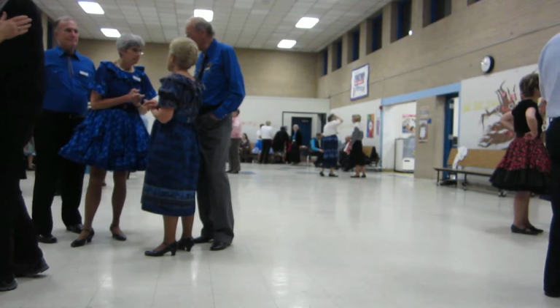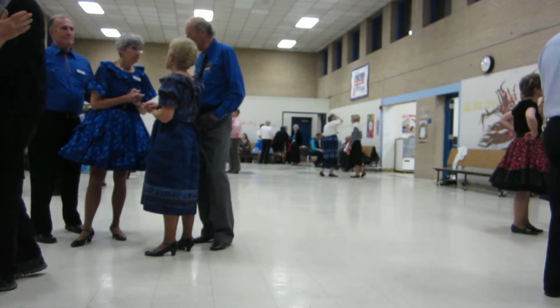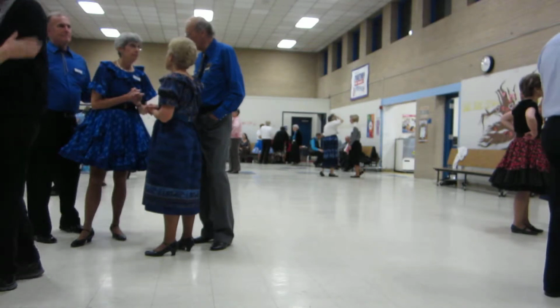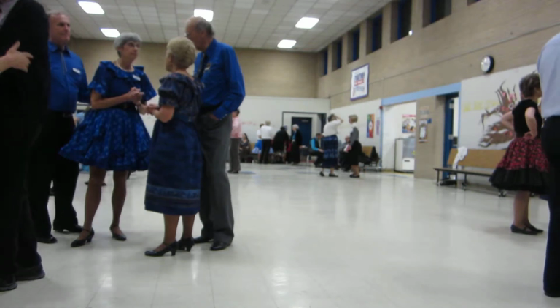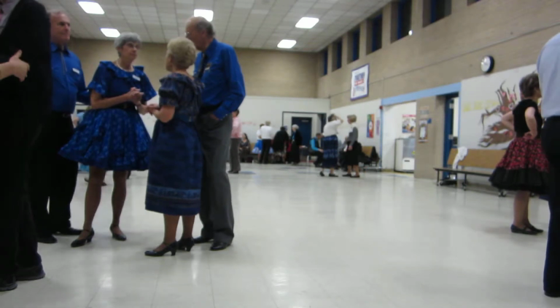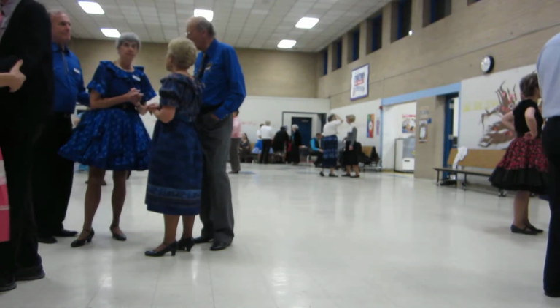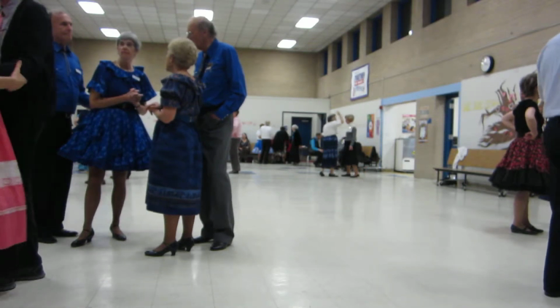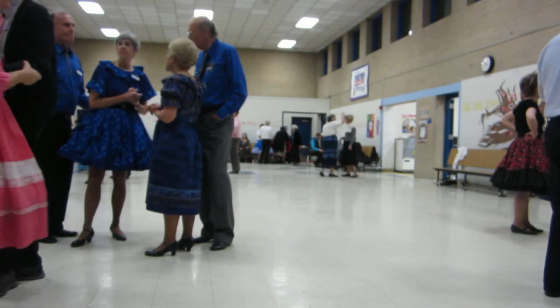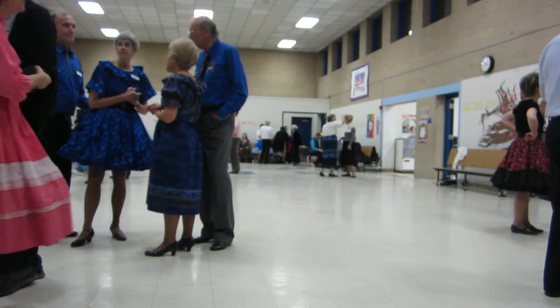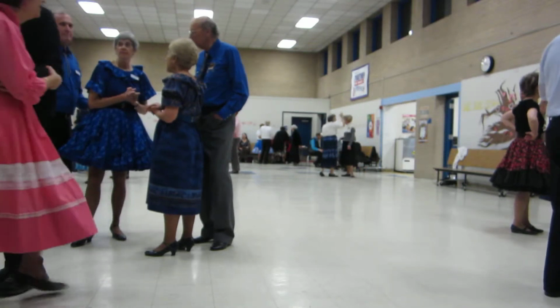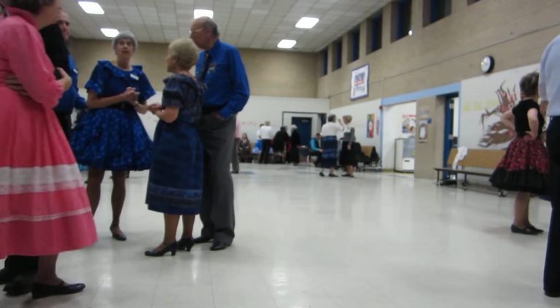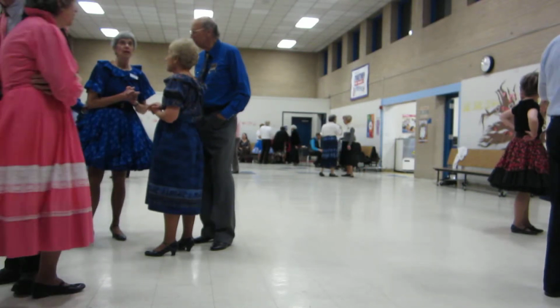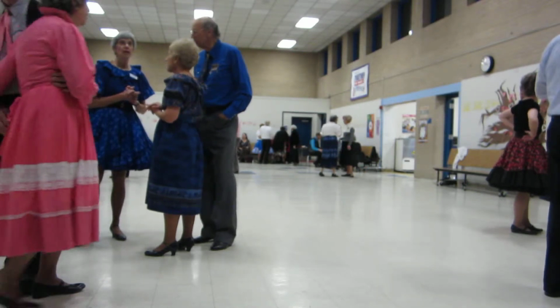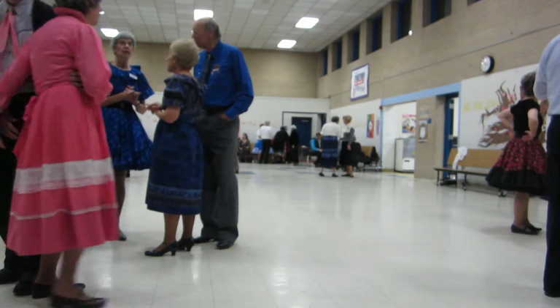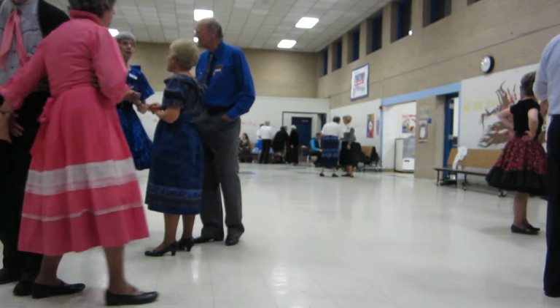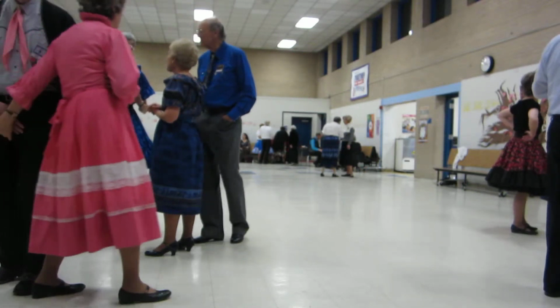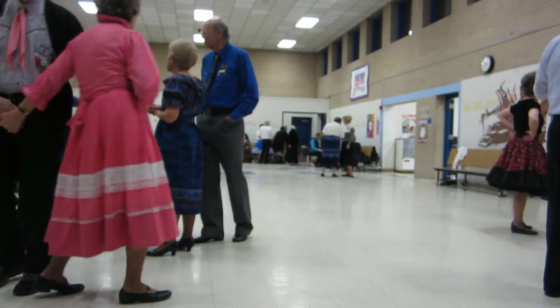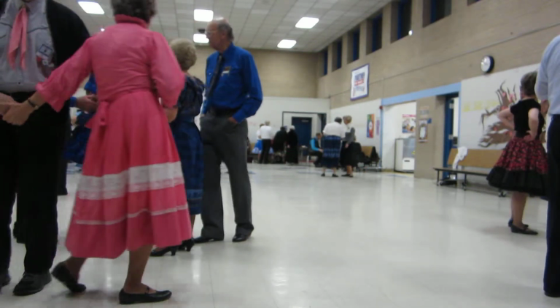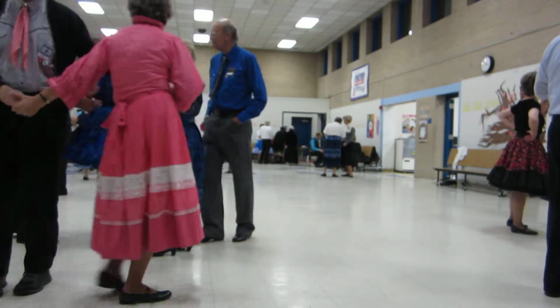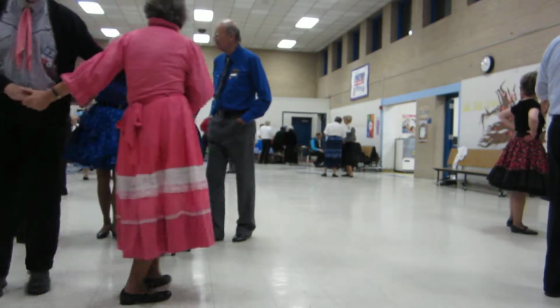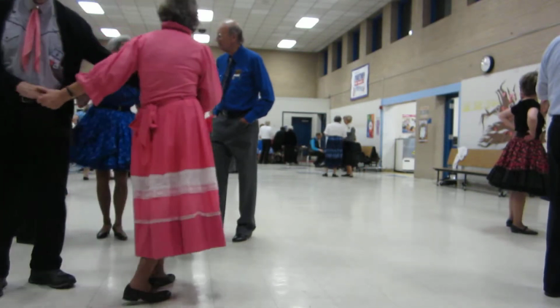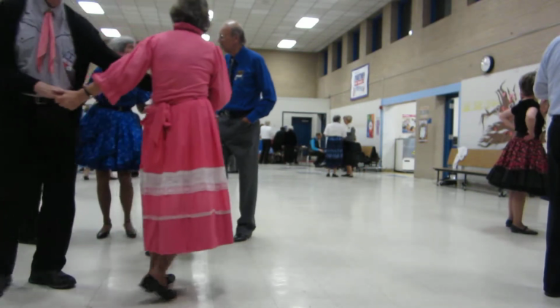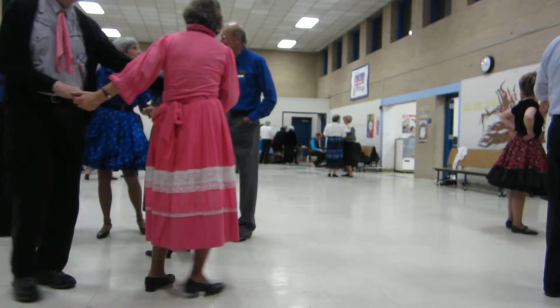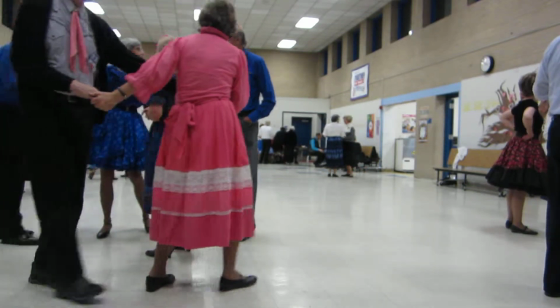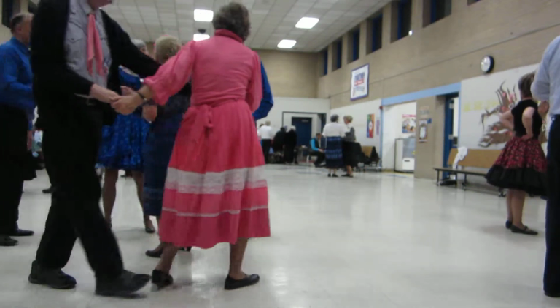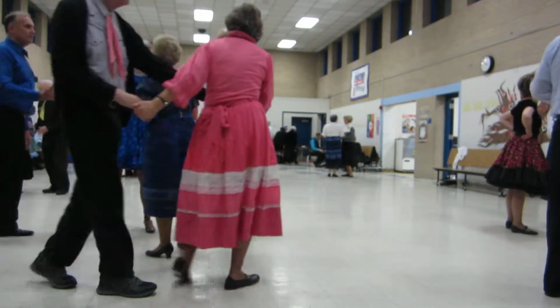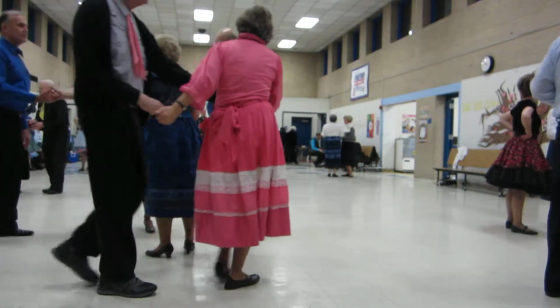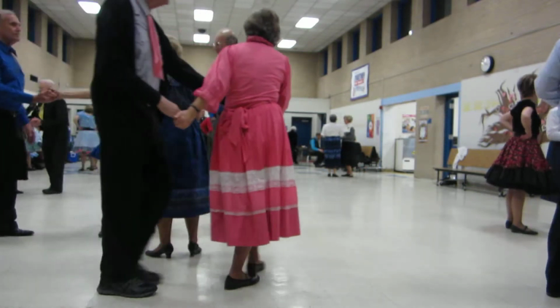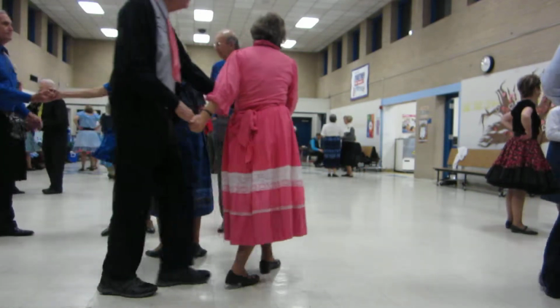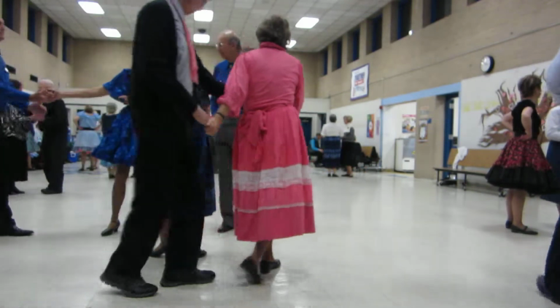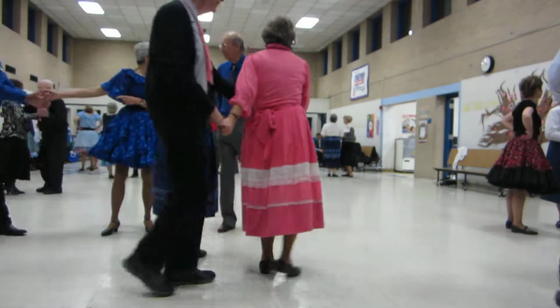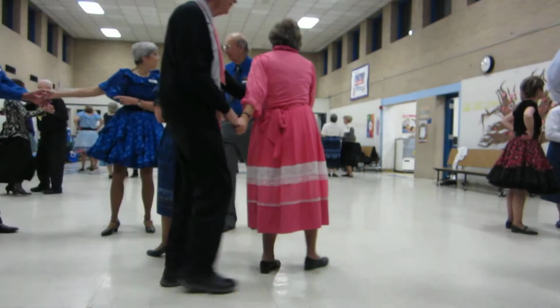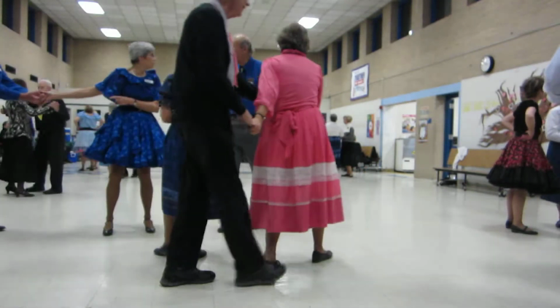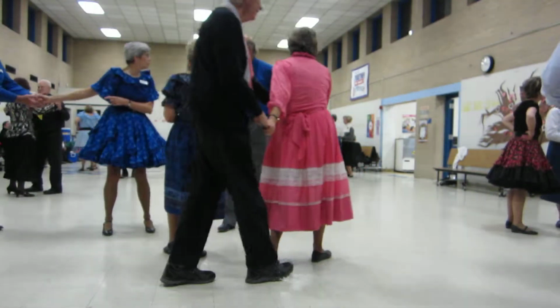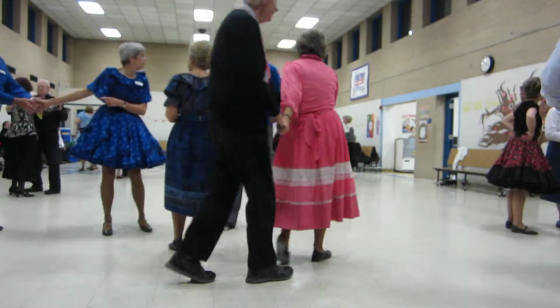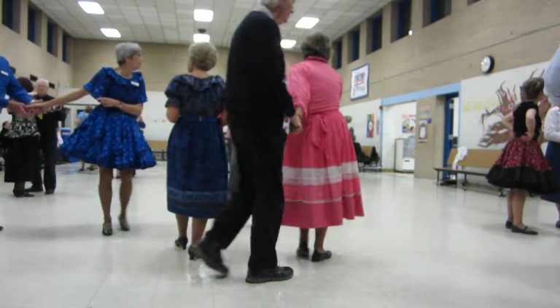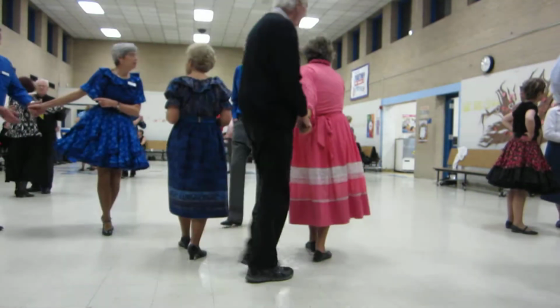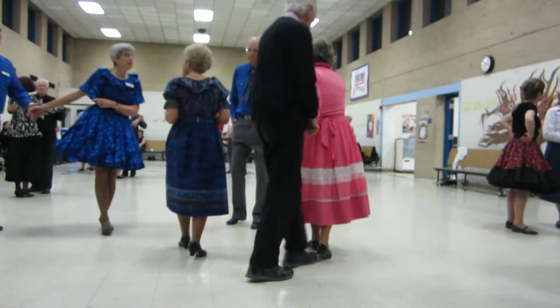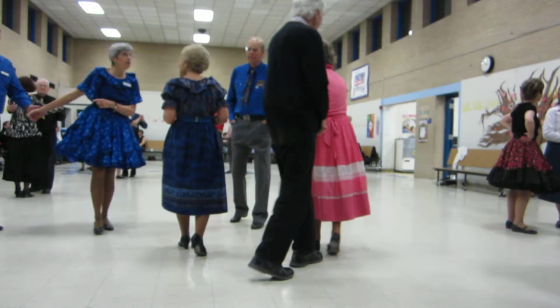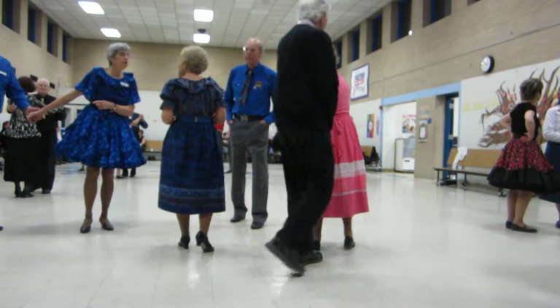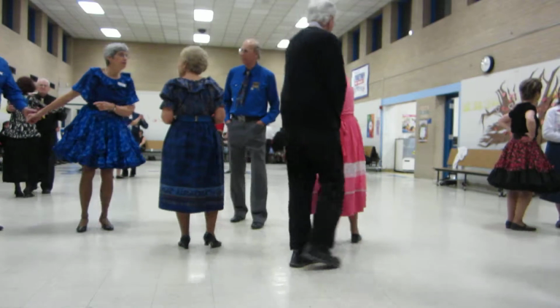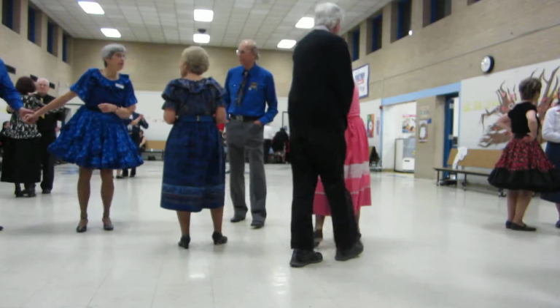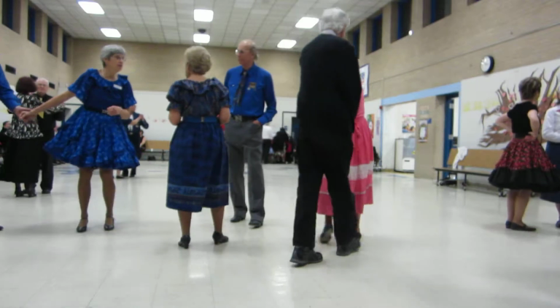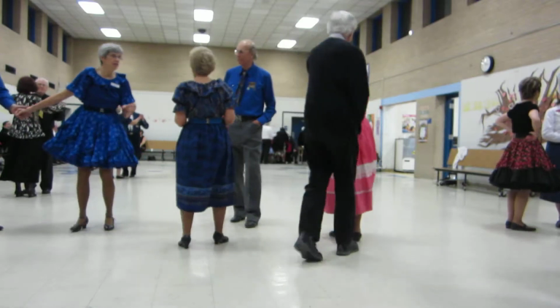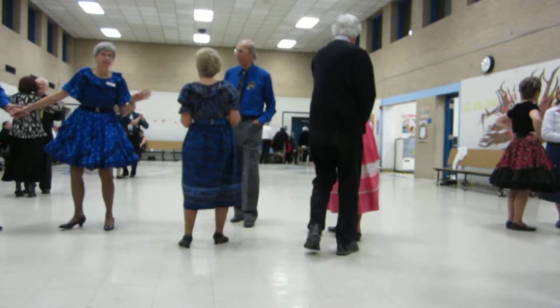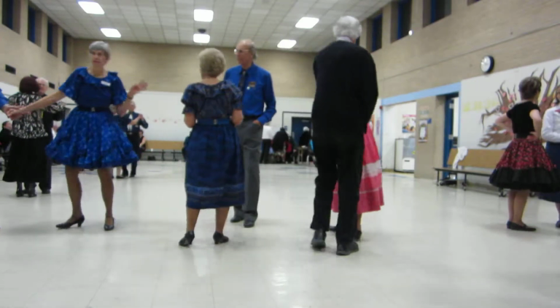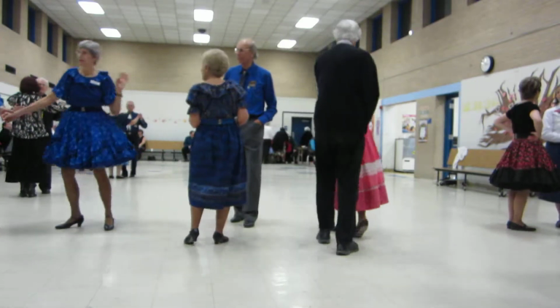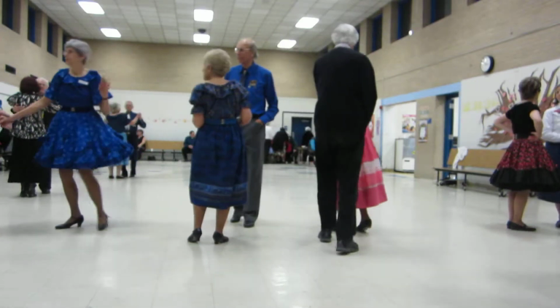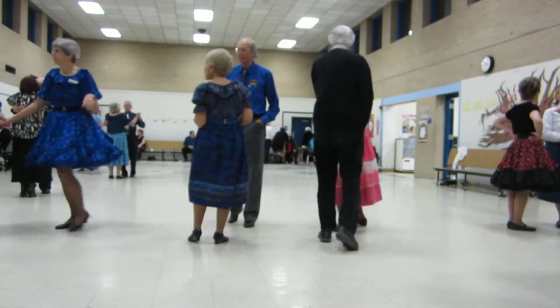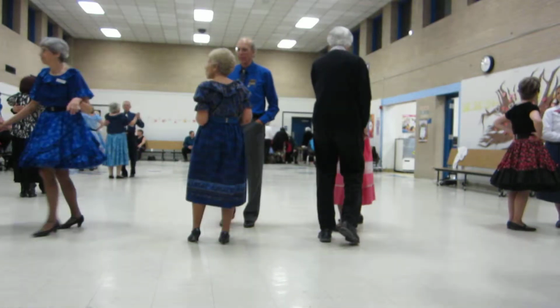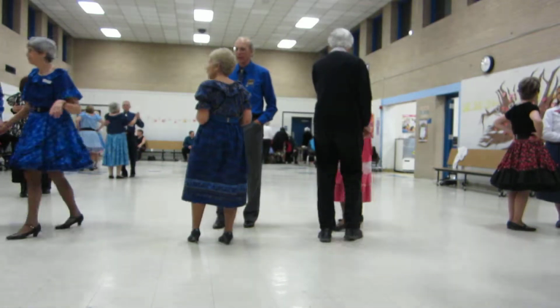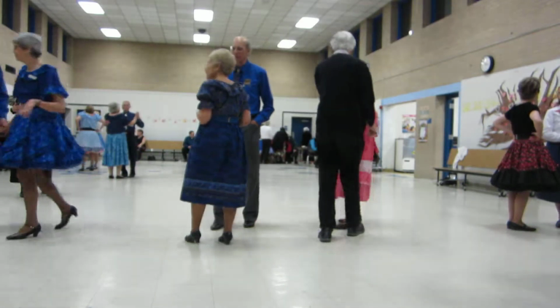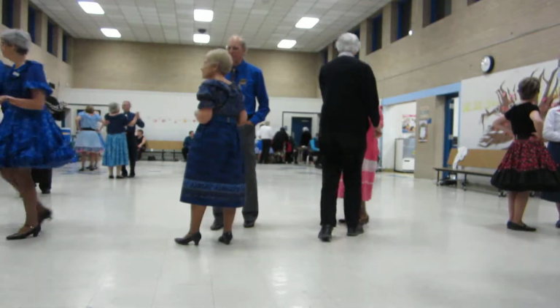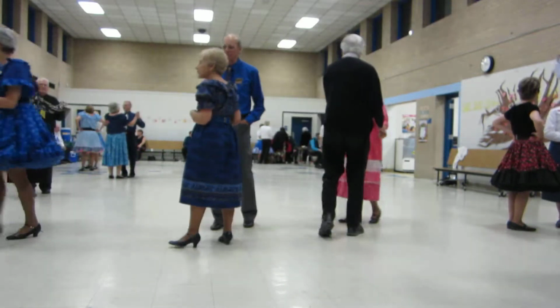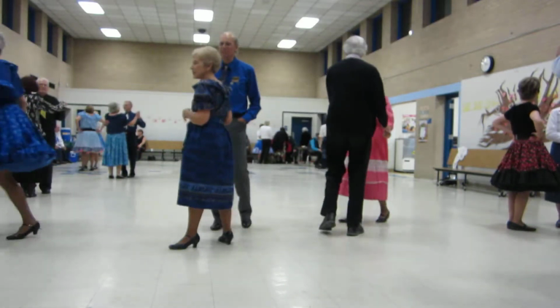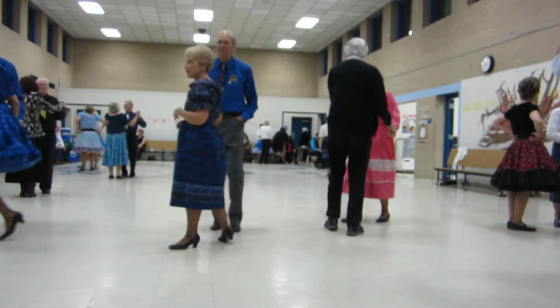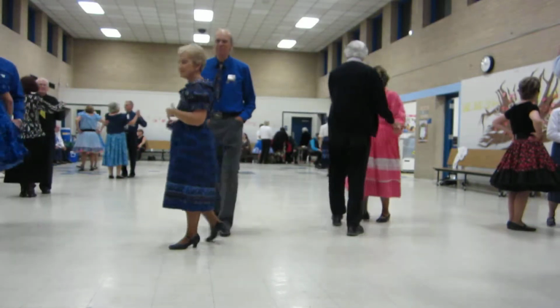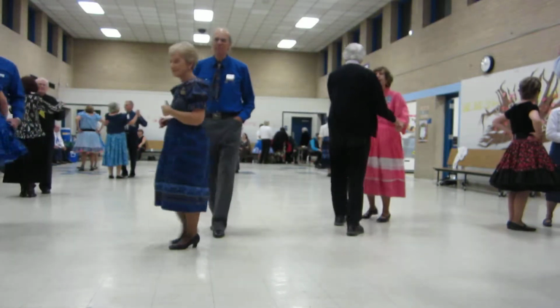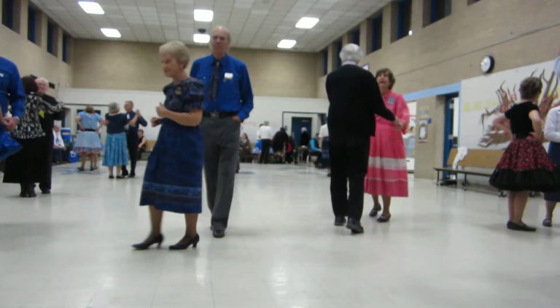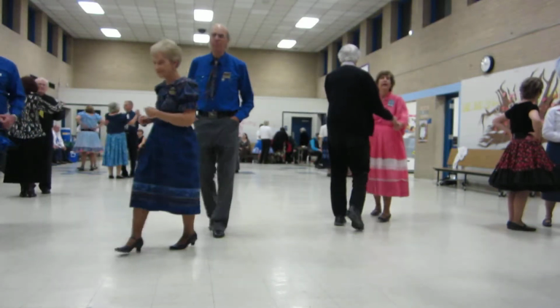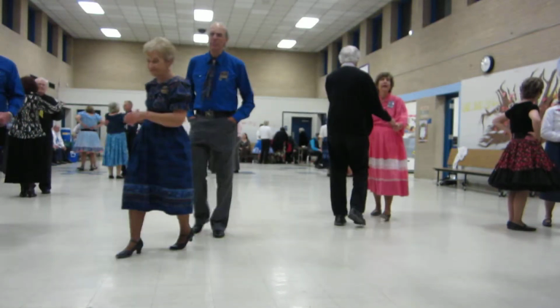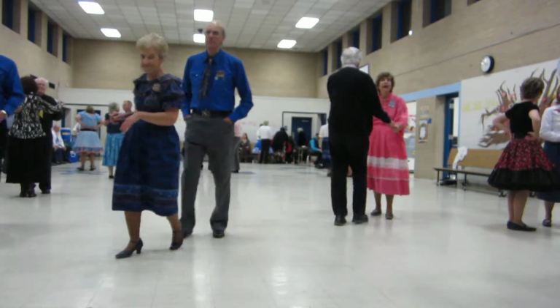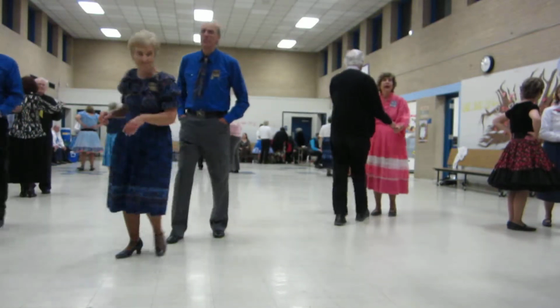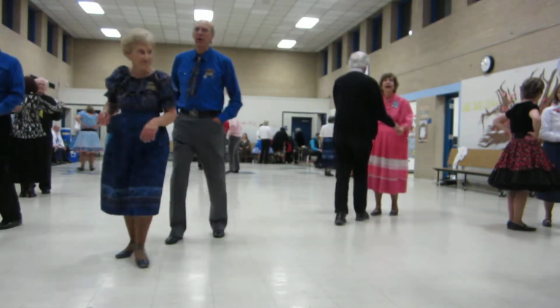Closed position, line of dance. Two measures weight. Dip back and a forward waltz. Here we go.